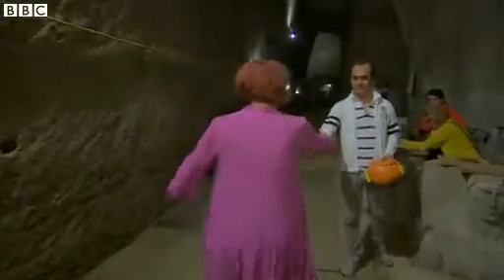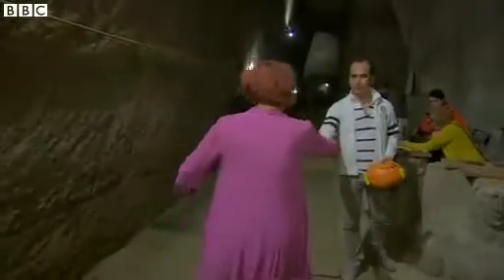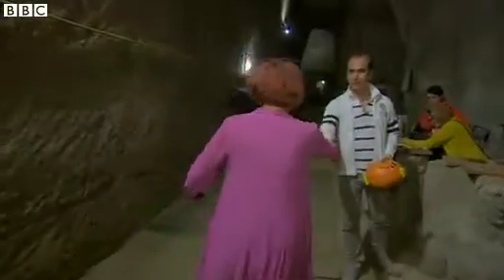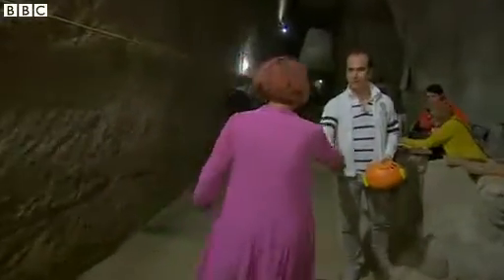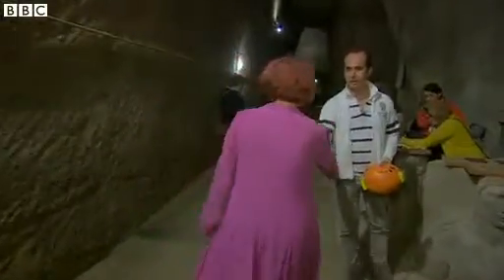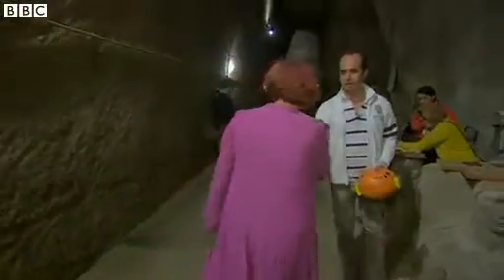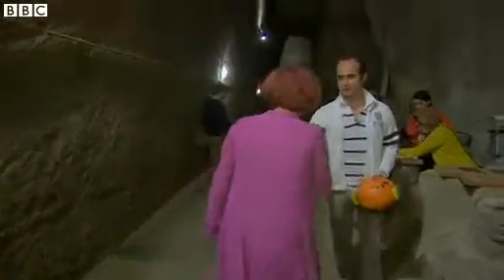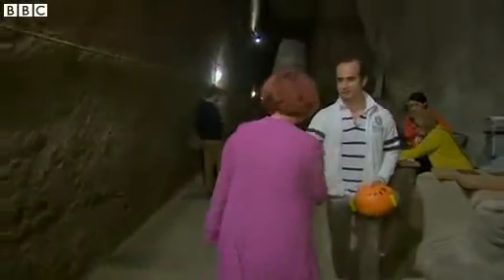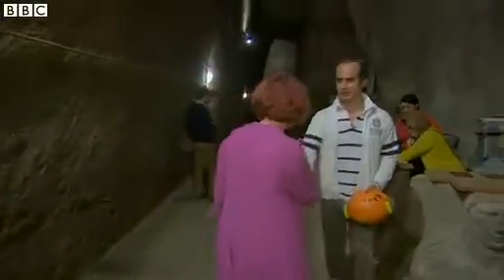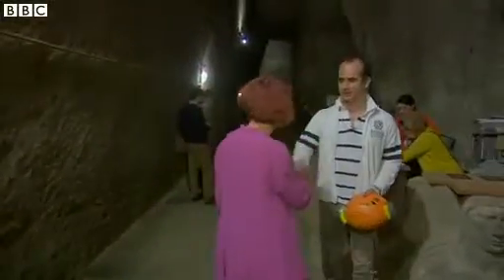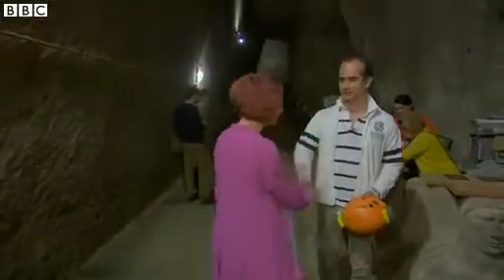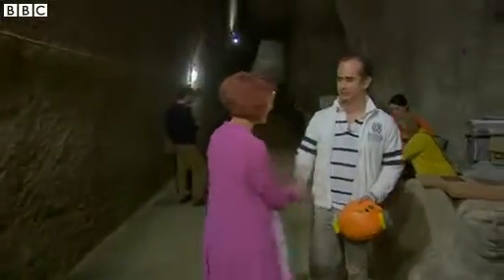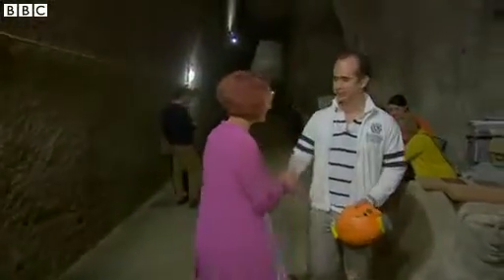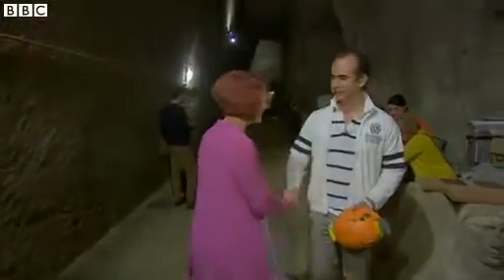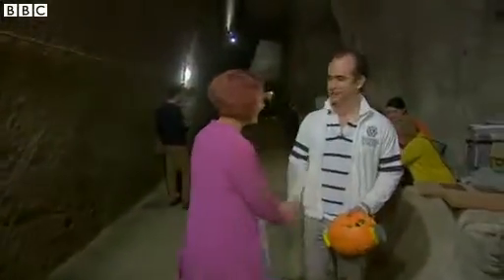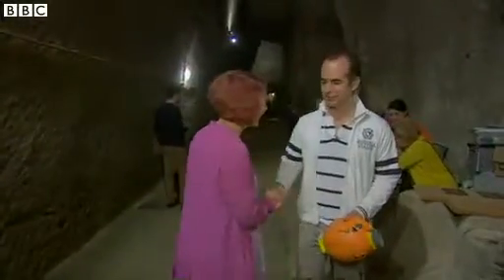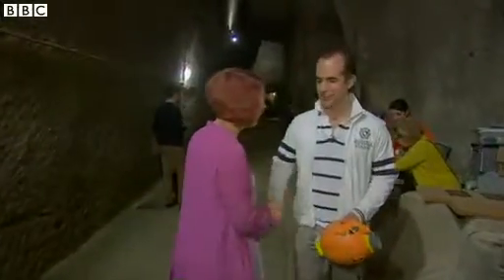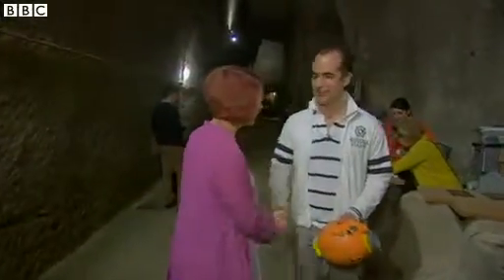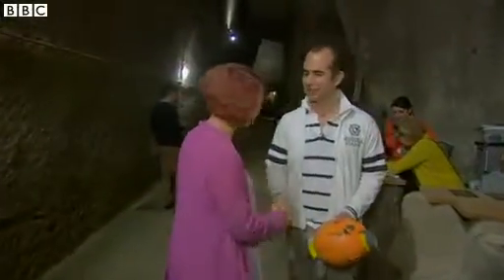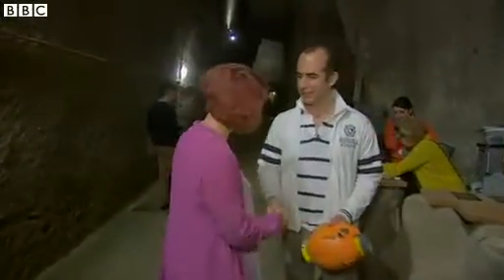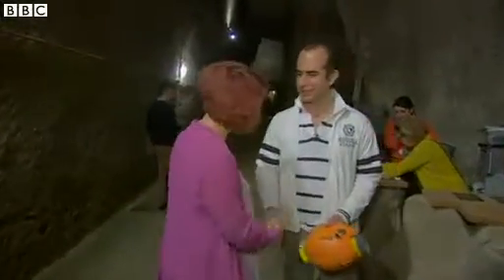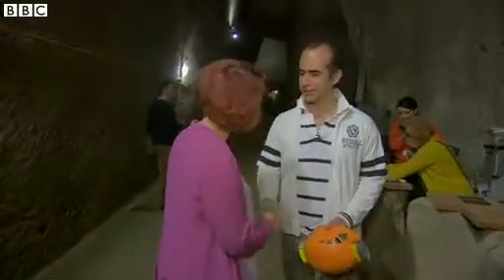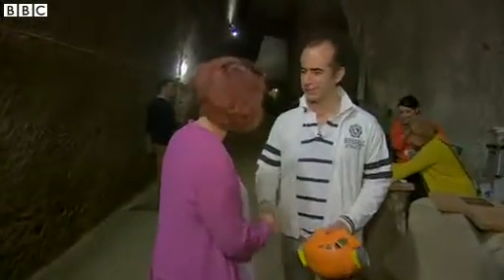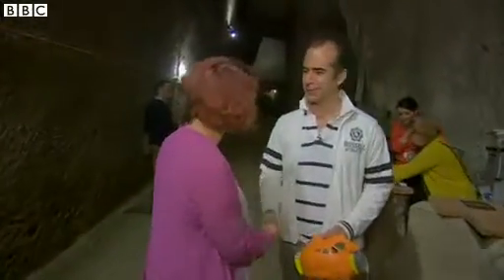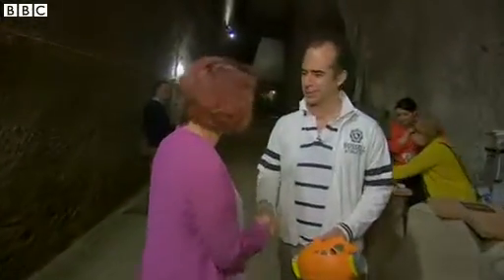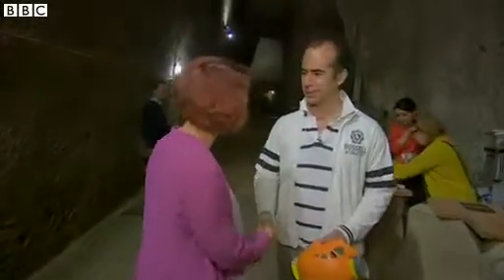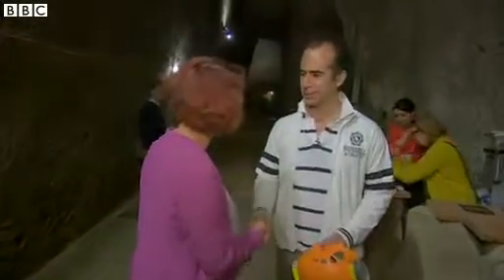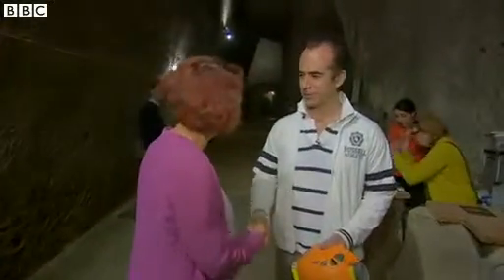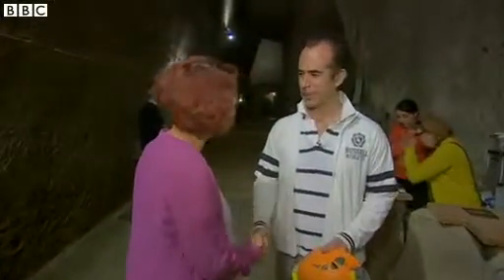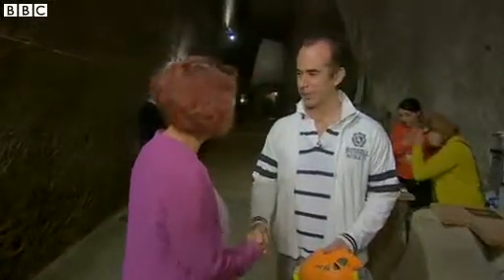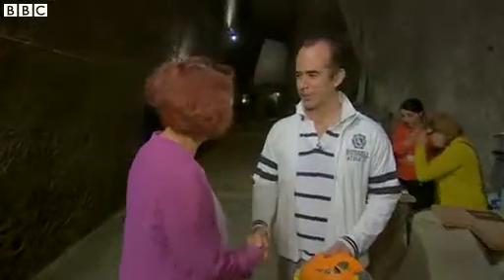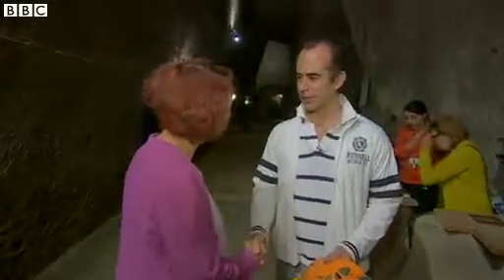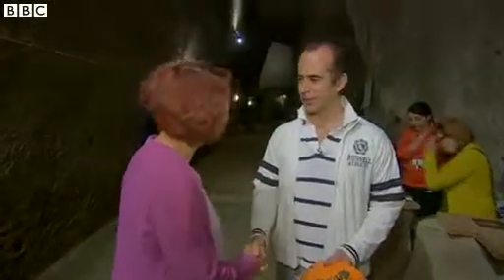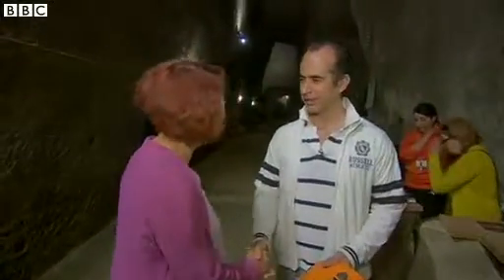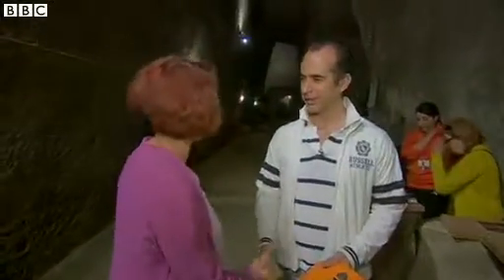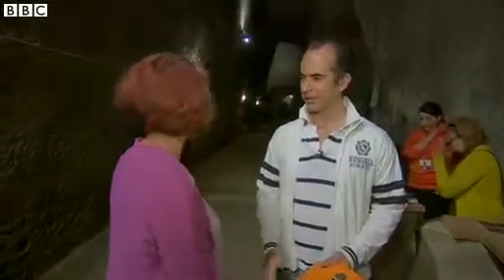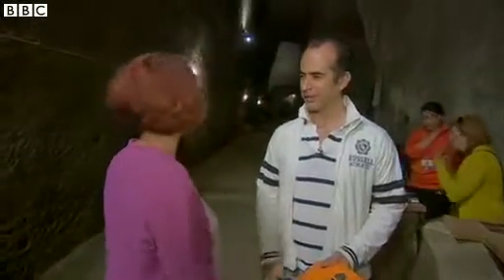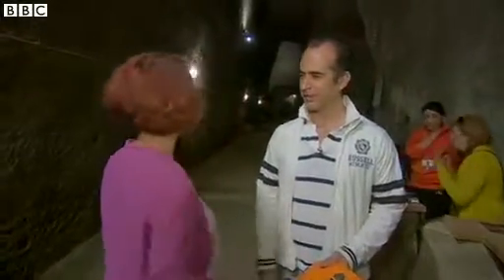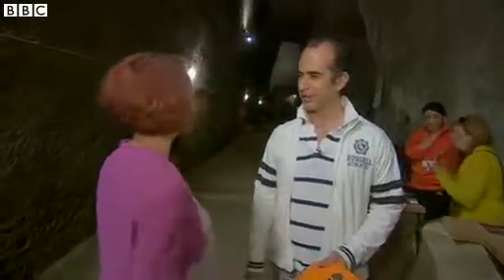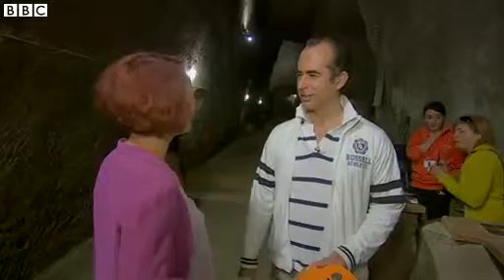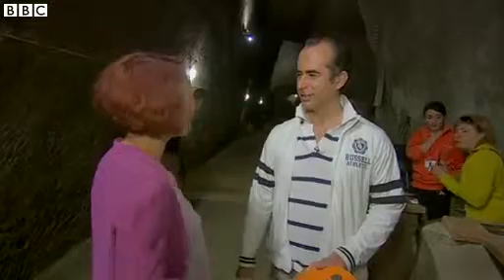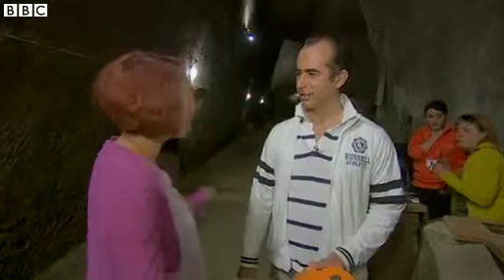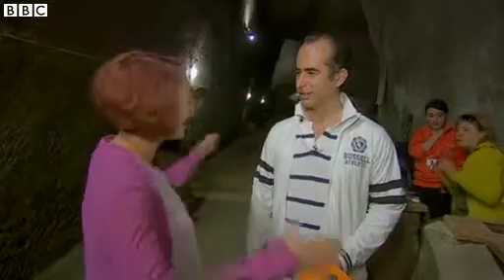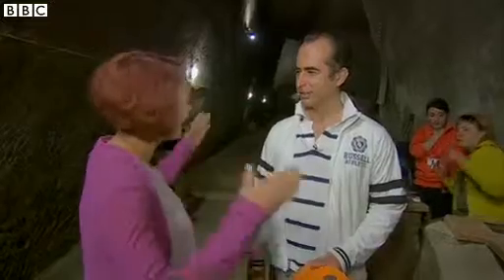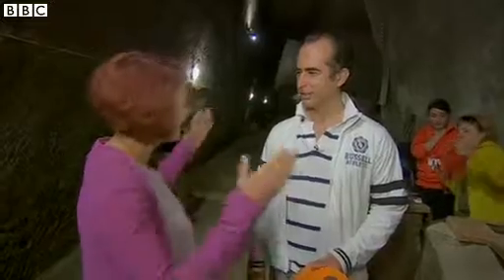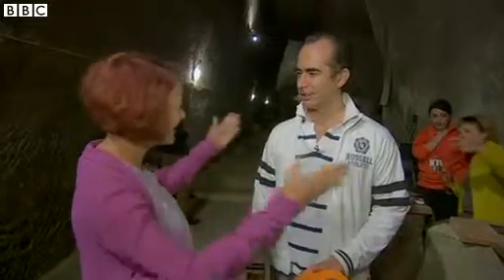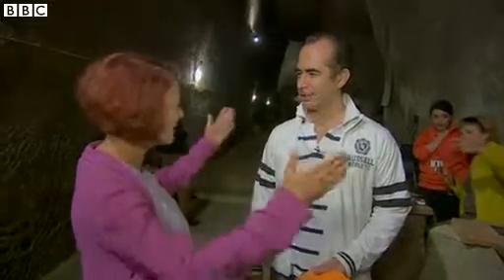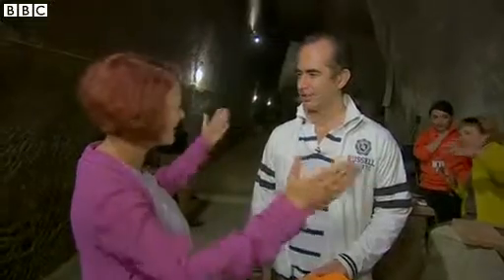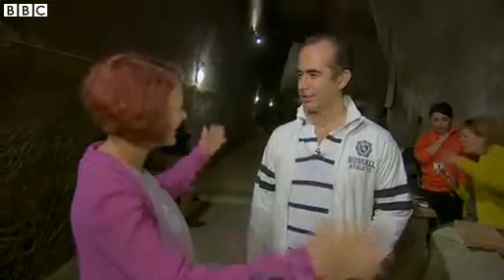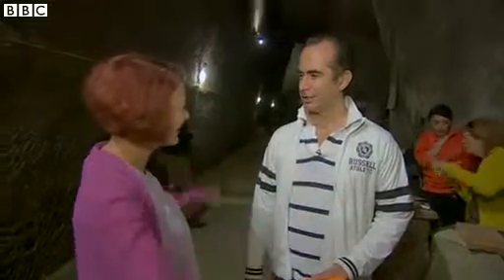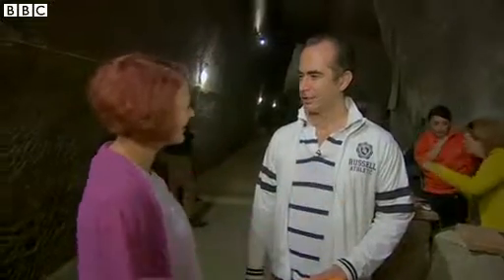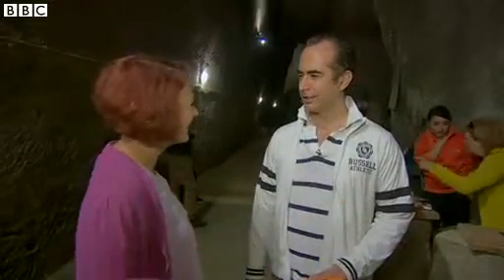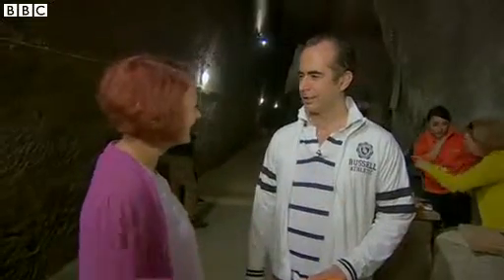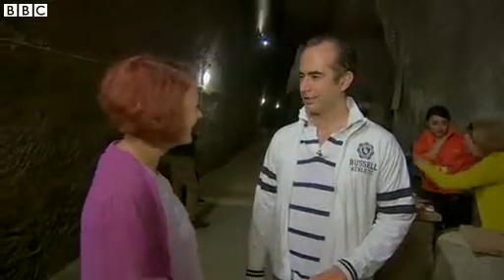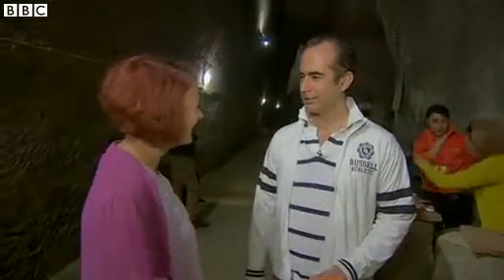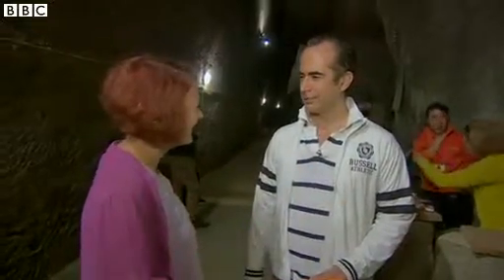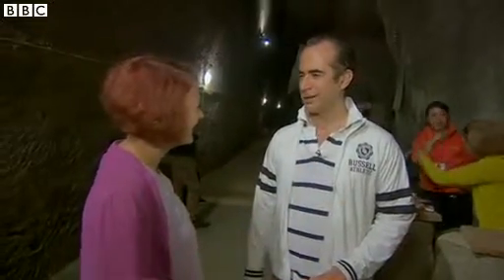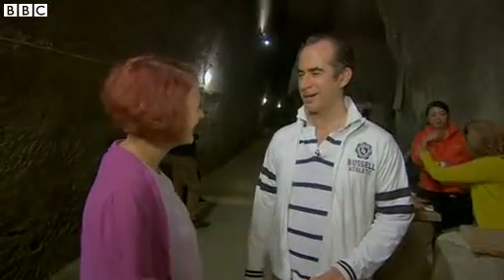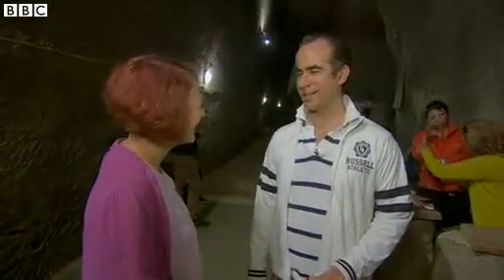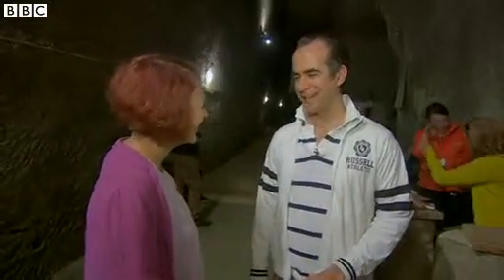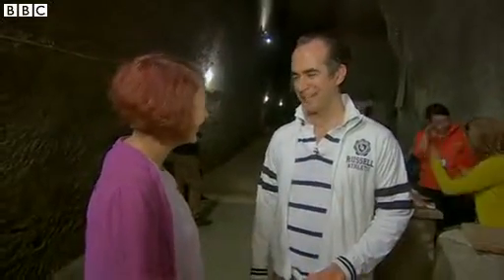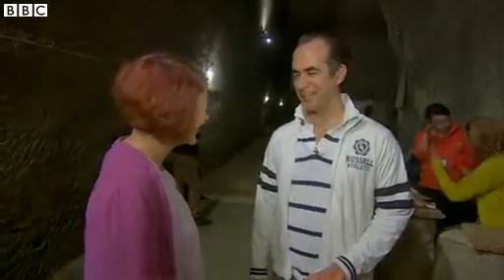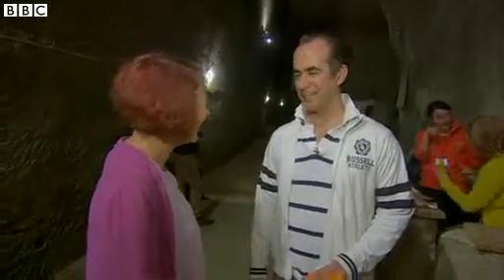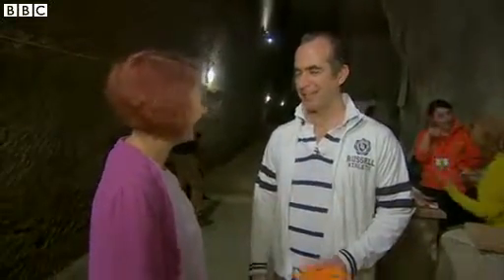Welcome. How are you? Thank you, fine, thanks. Thank you very much for coming. So you're going to show me your tunnel? My tunnel, yeah.